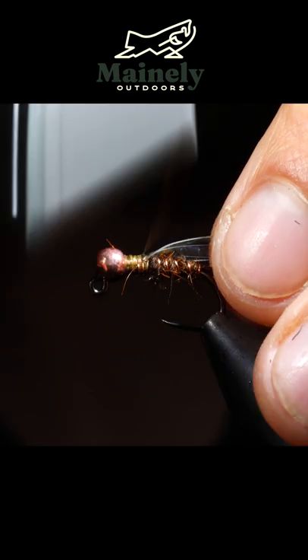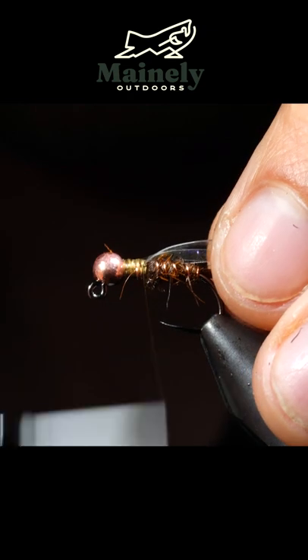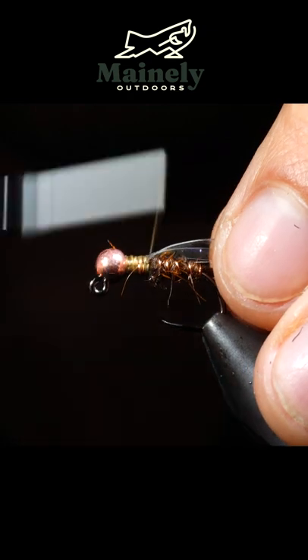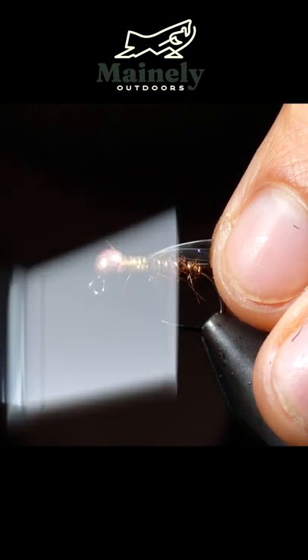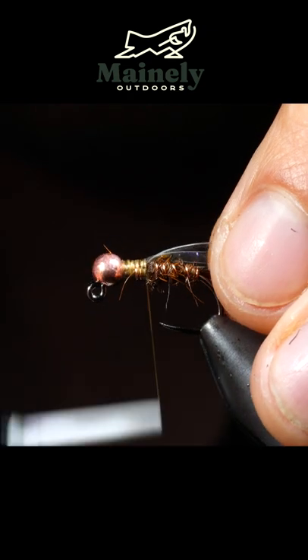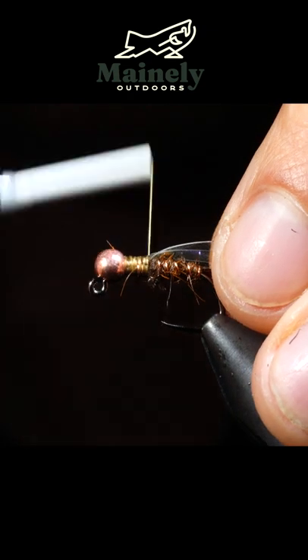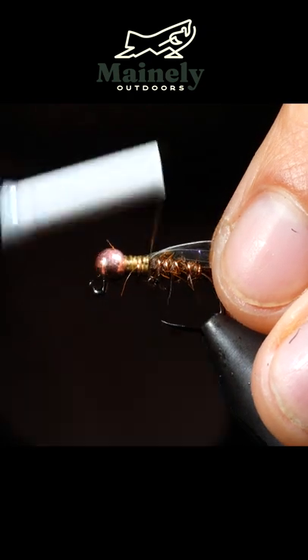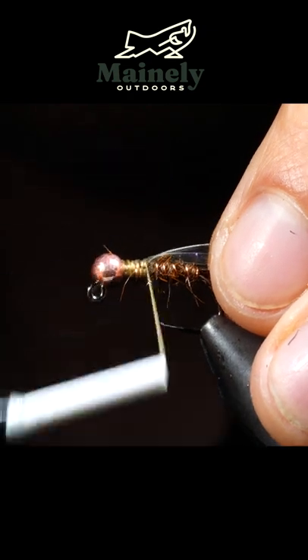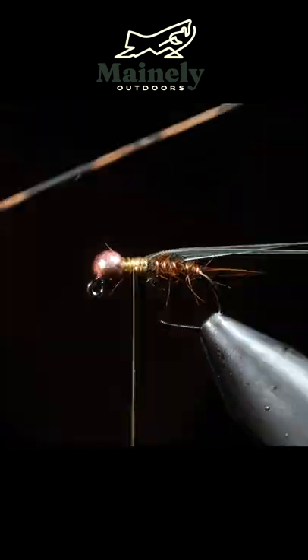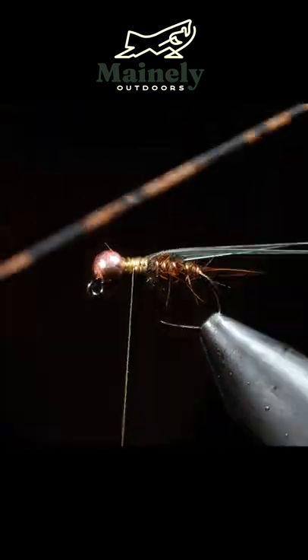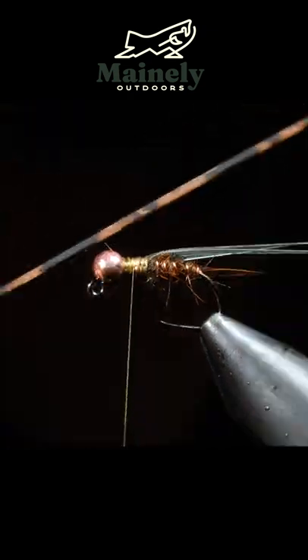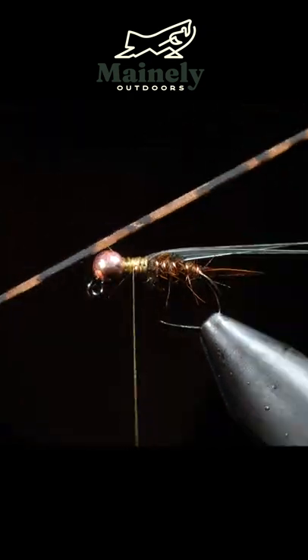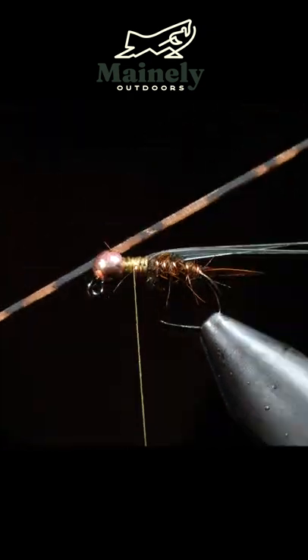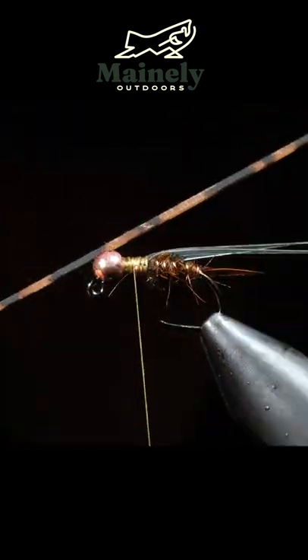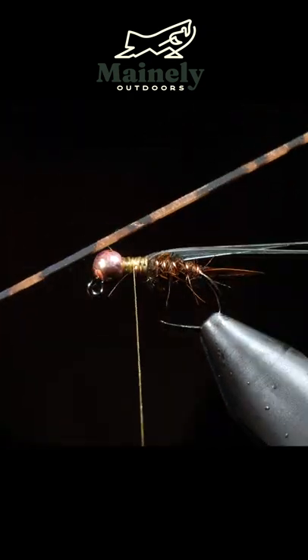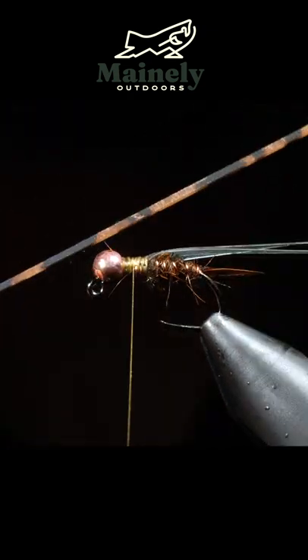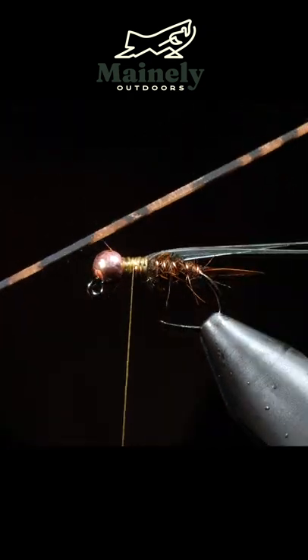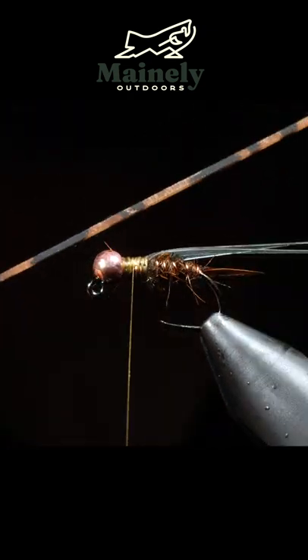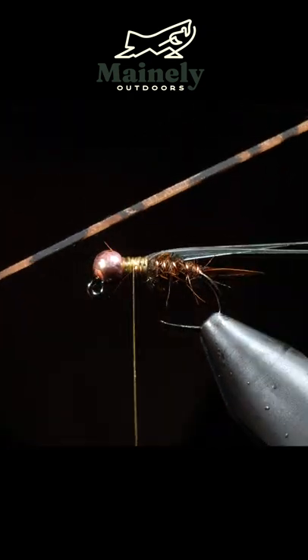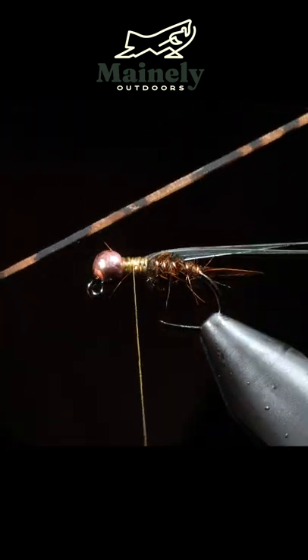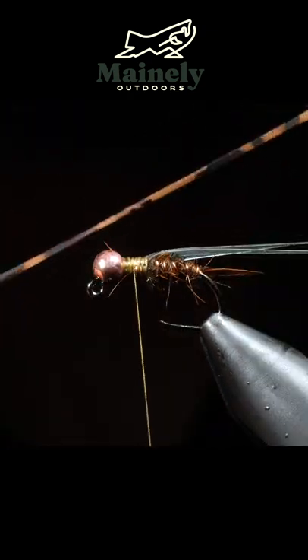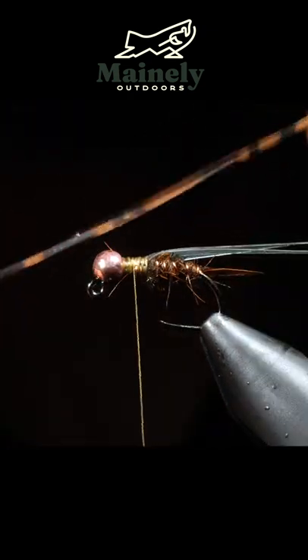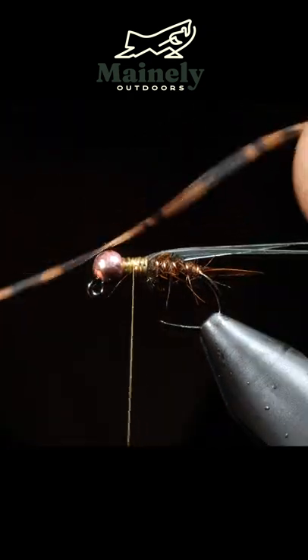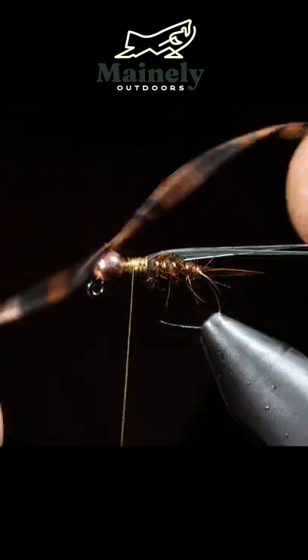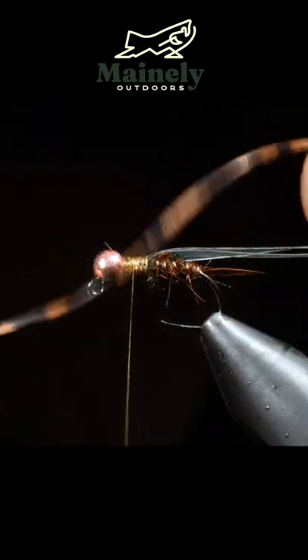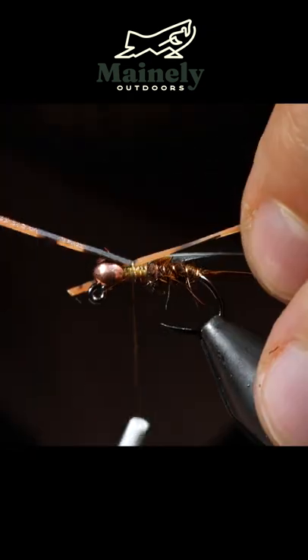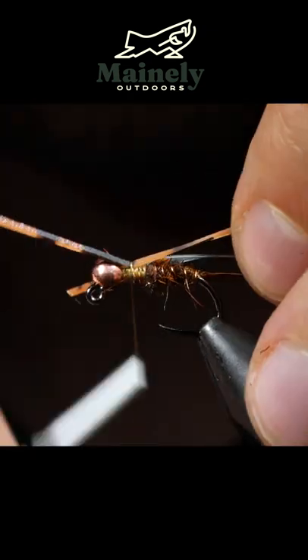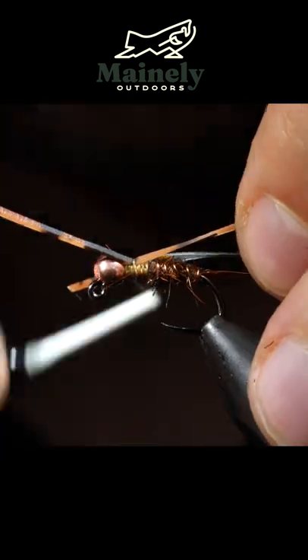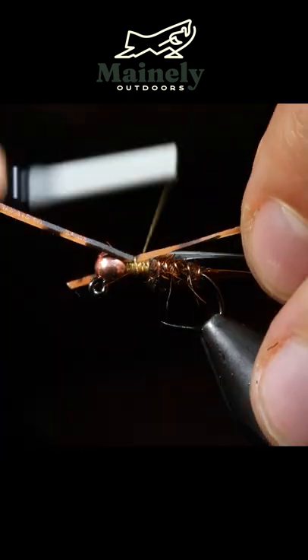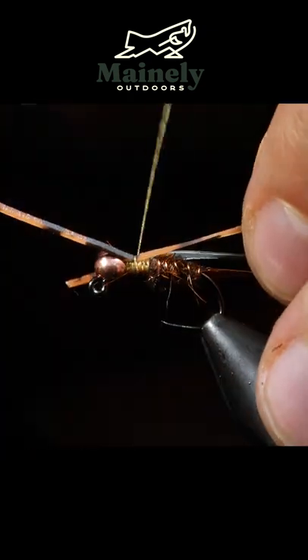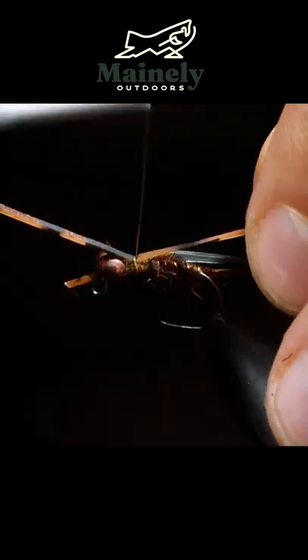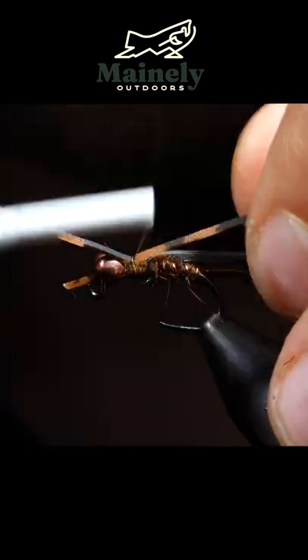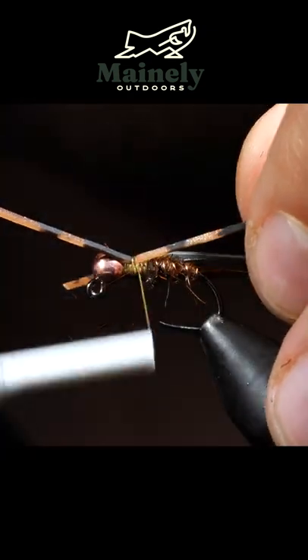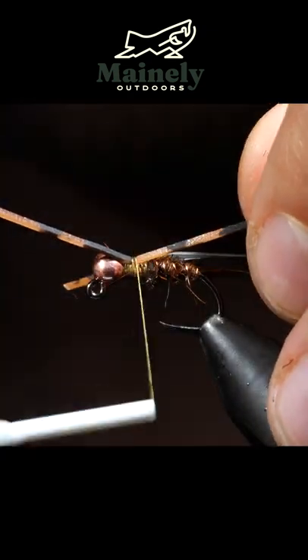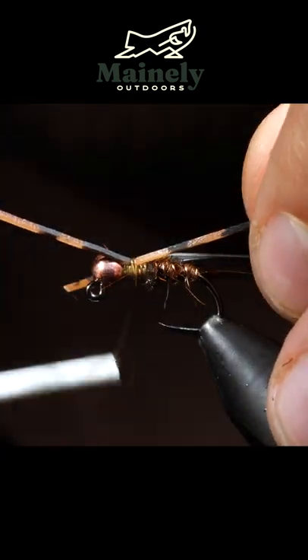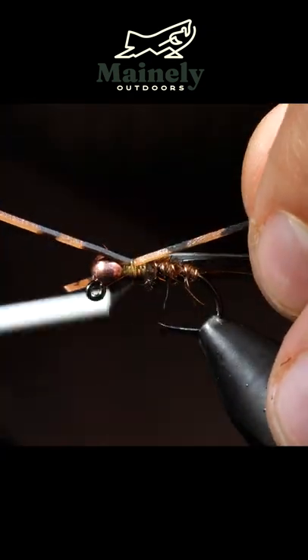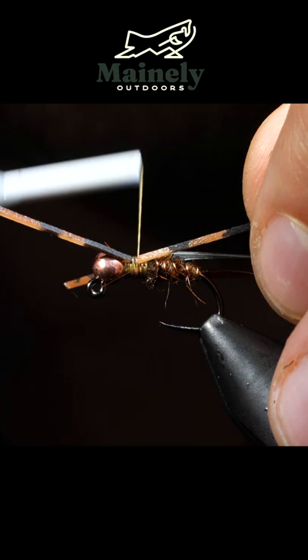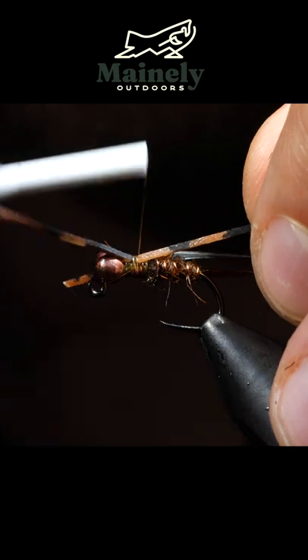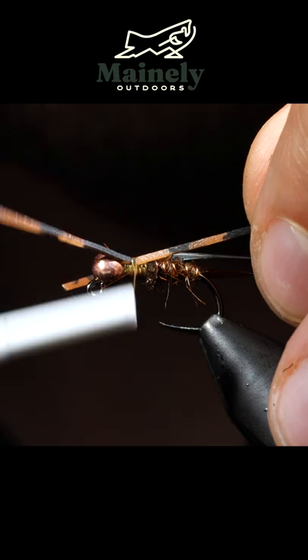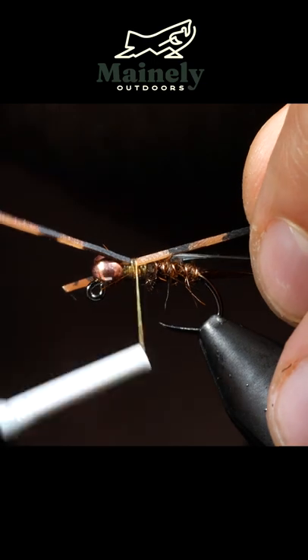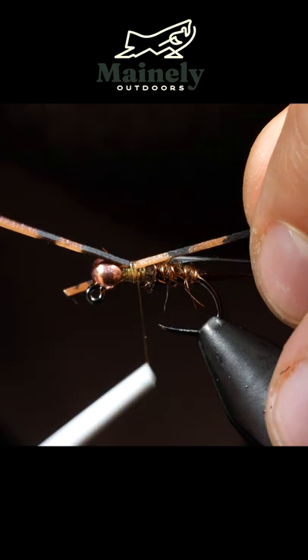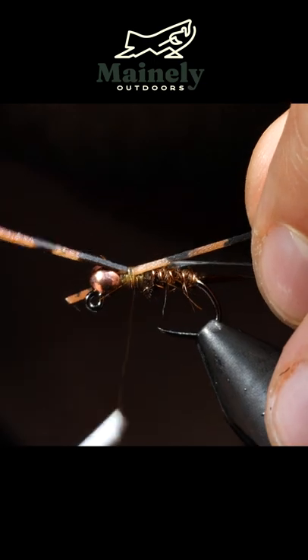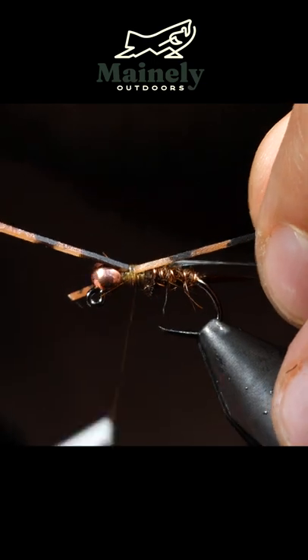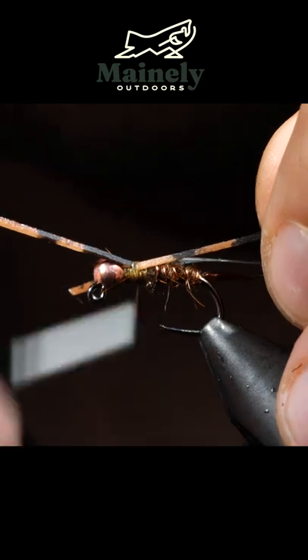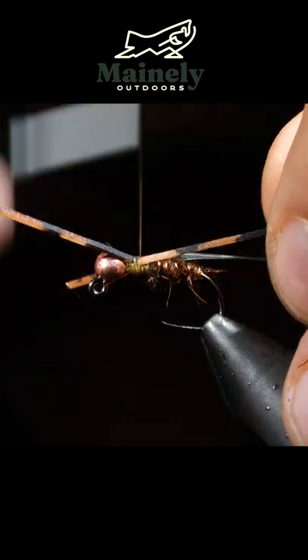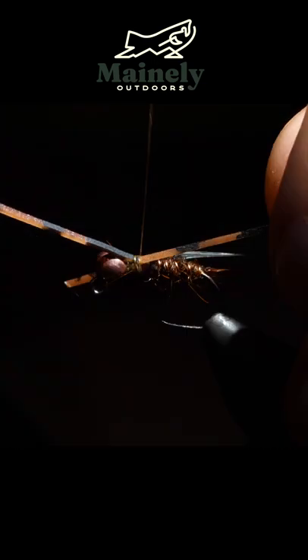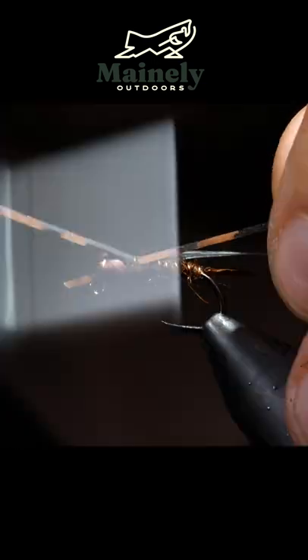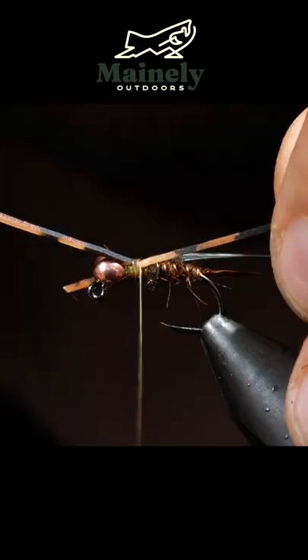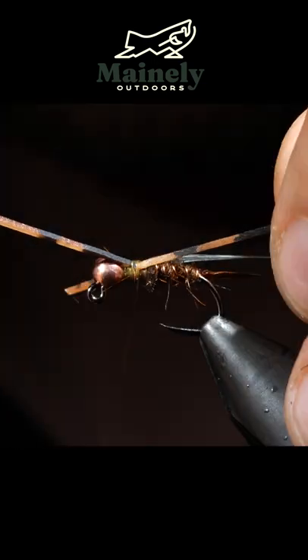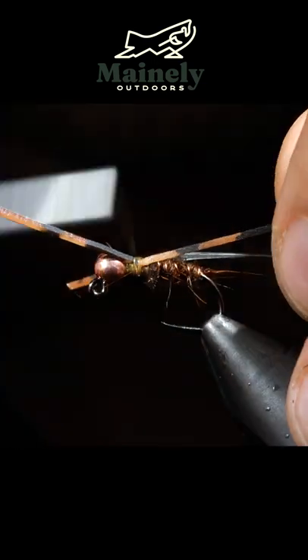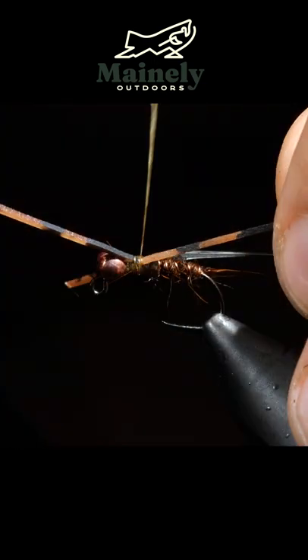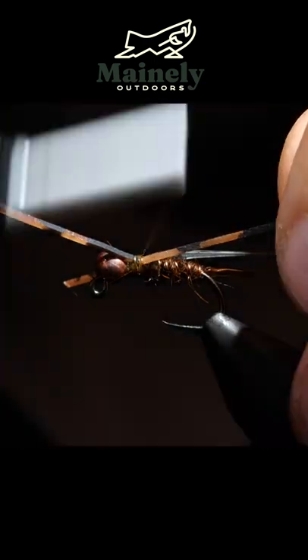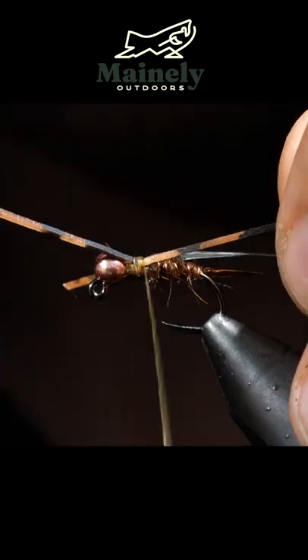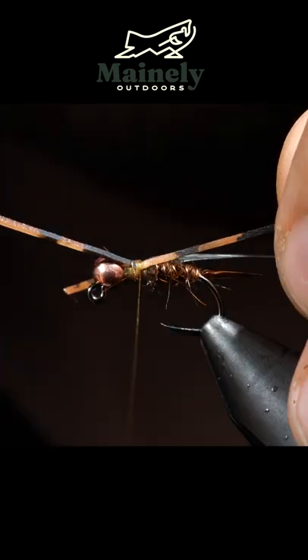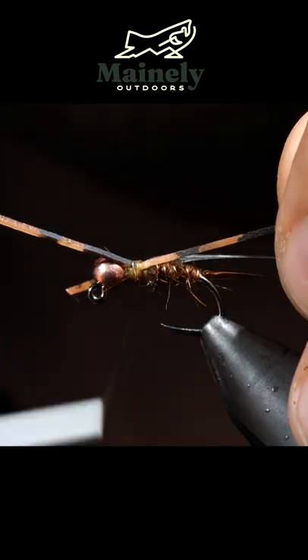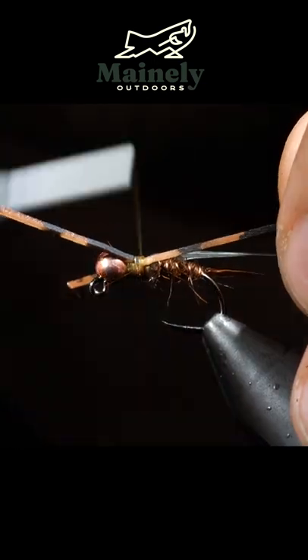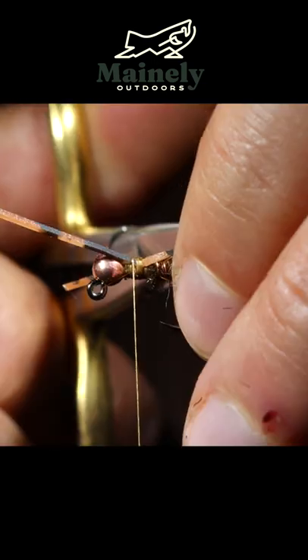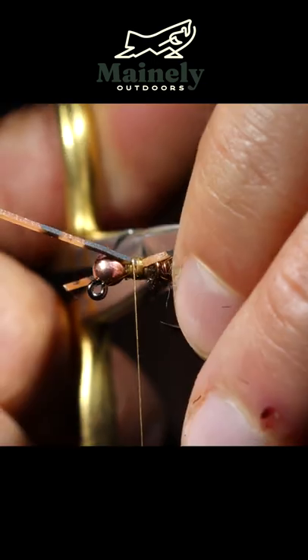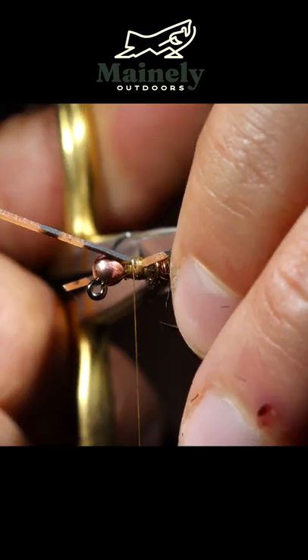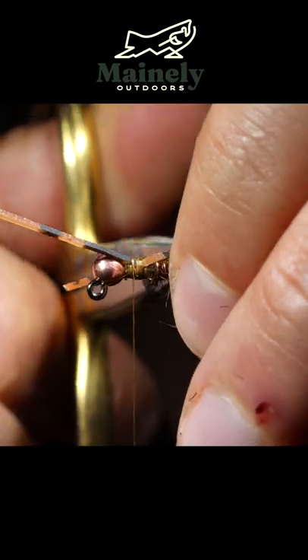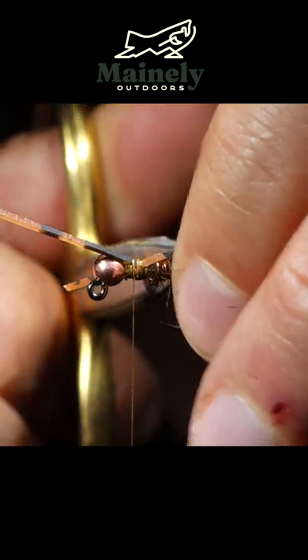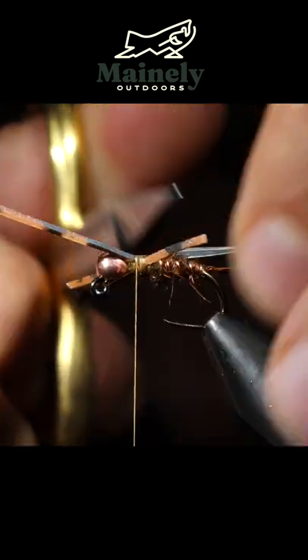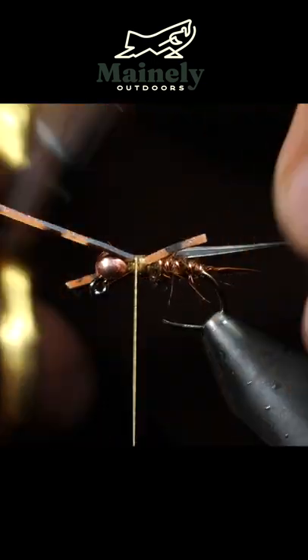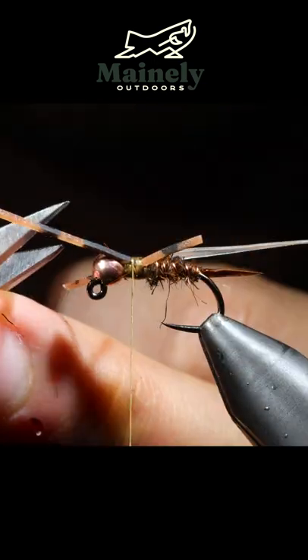We'll grab some silicone legs — I've selected brown — and secure that tightly just behind the head of our fly. Snip to length.